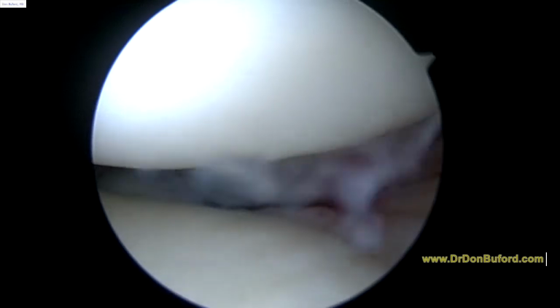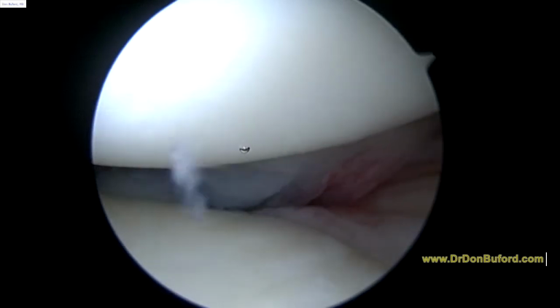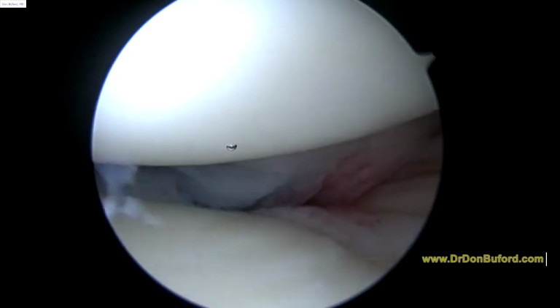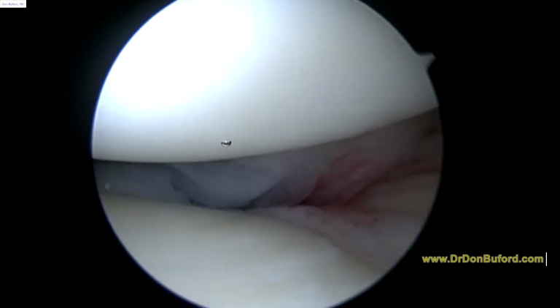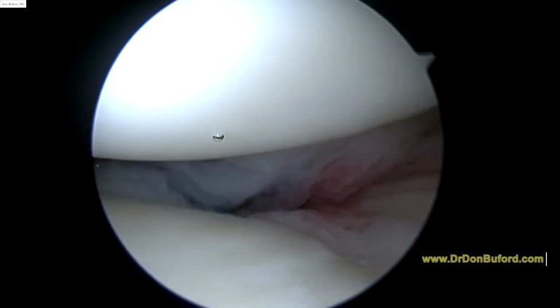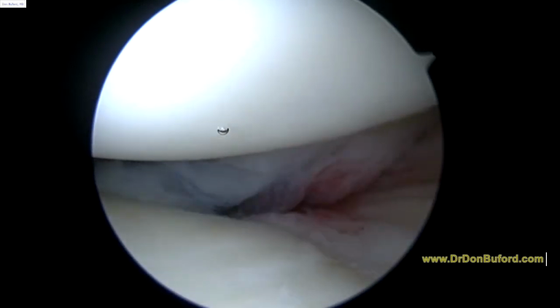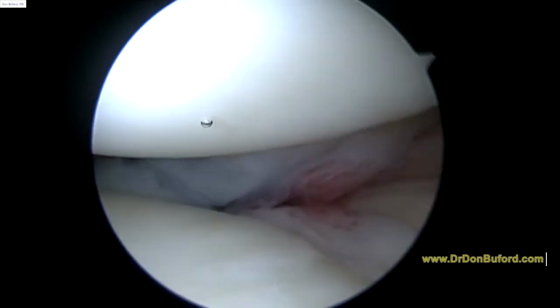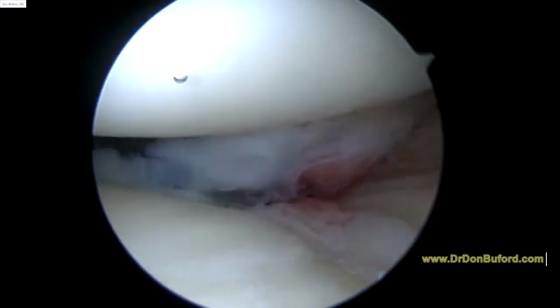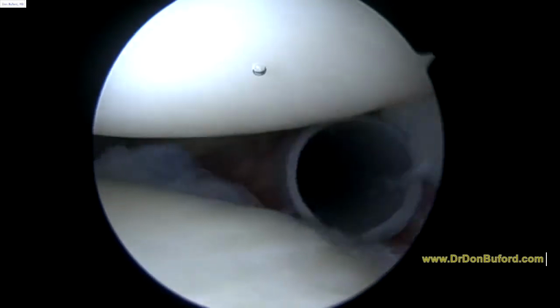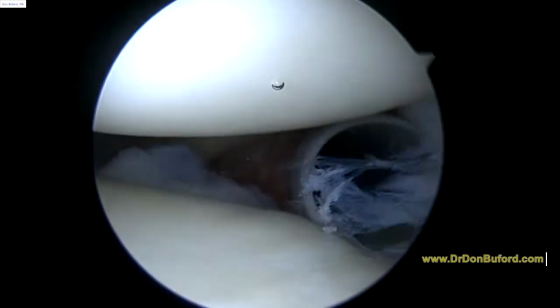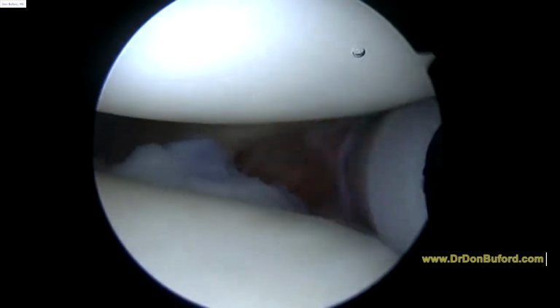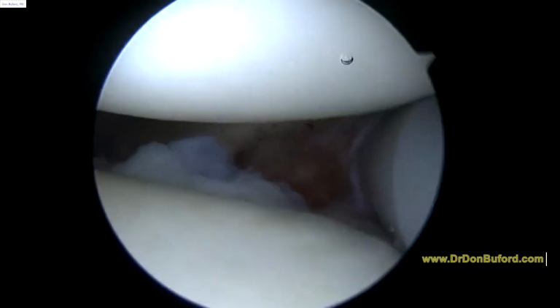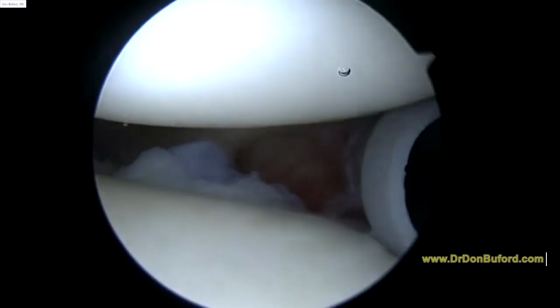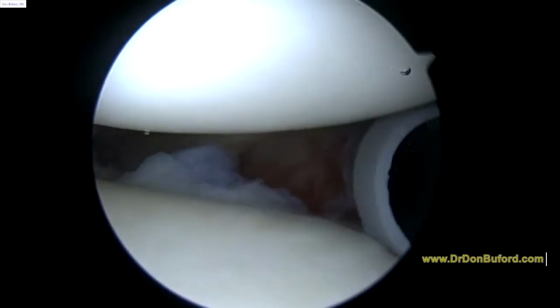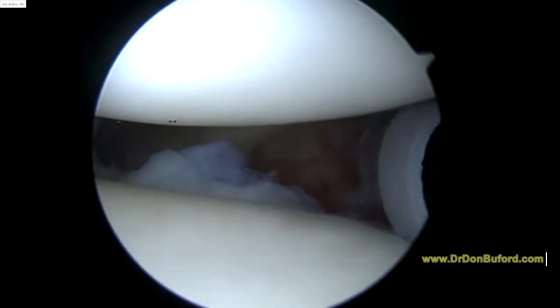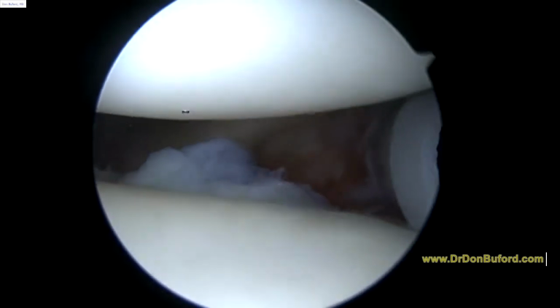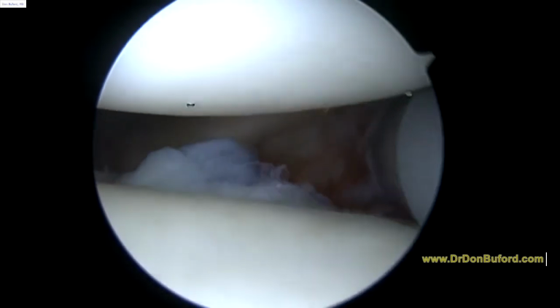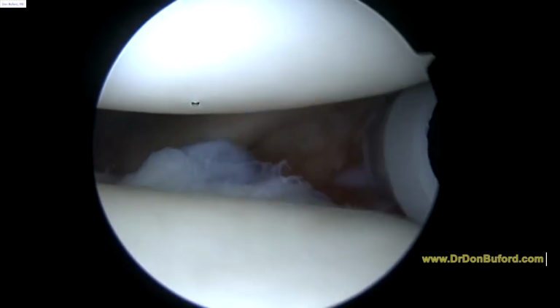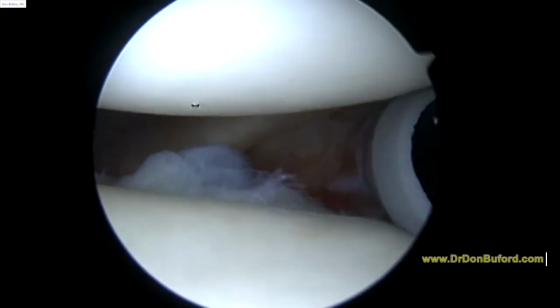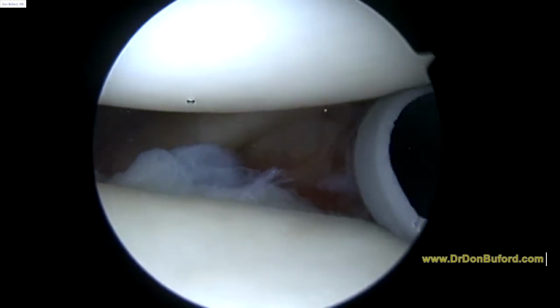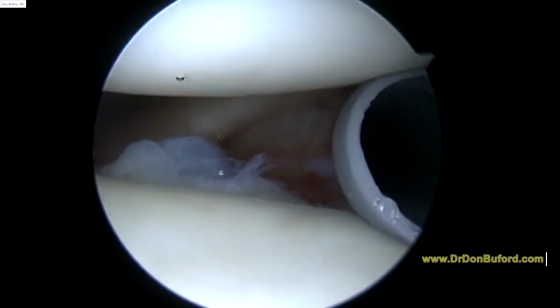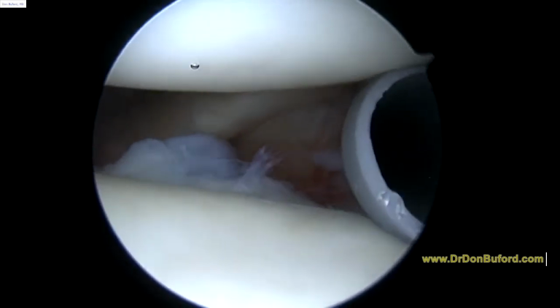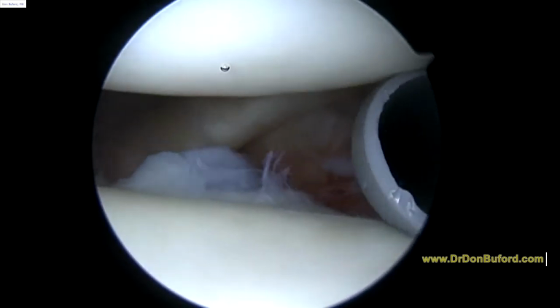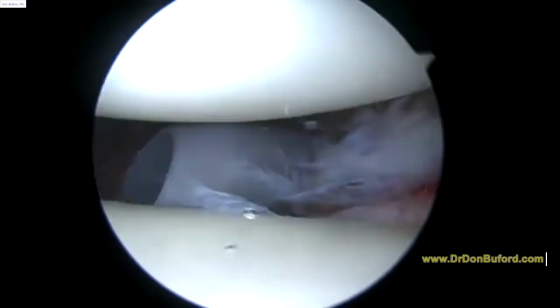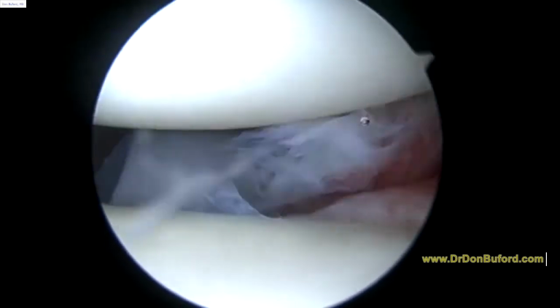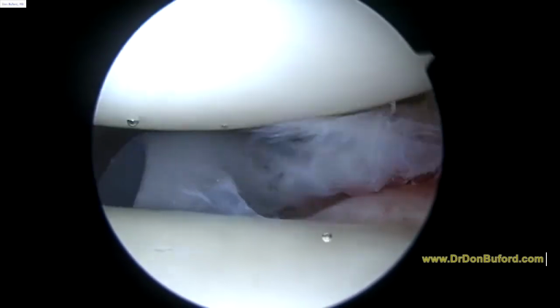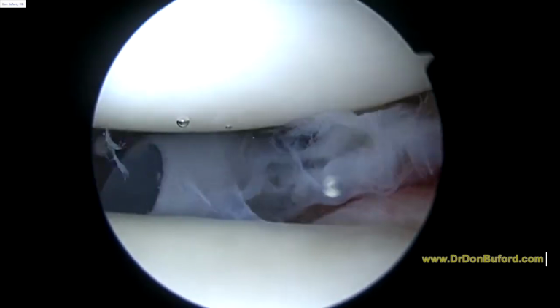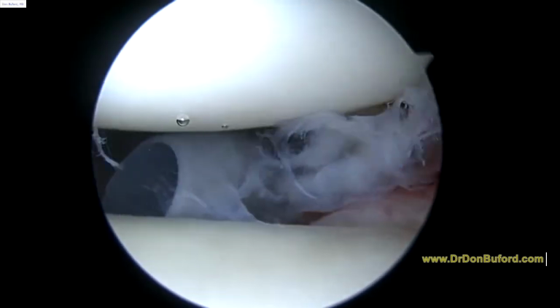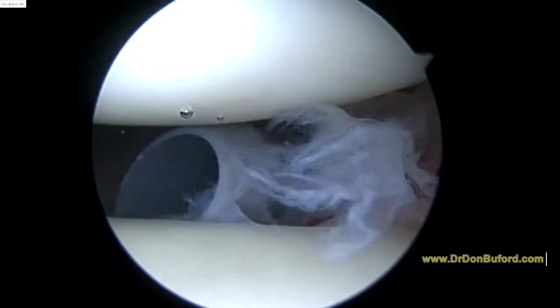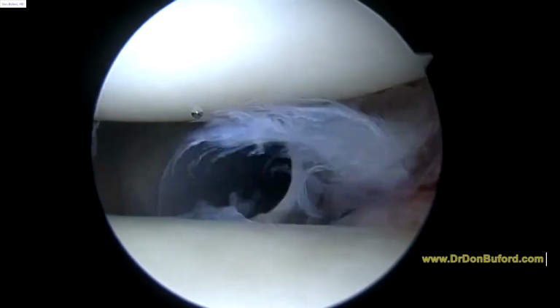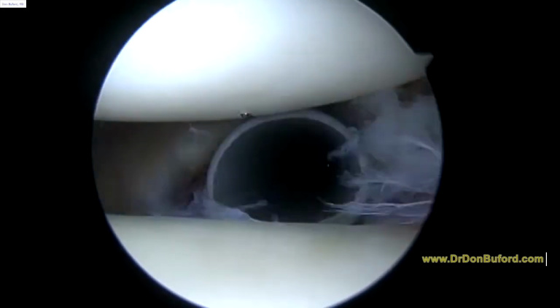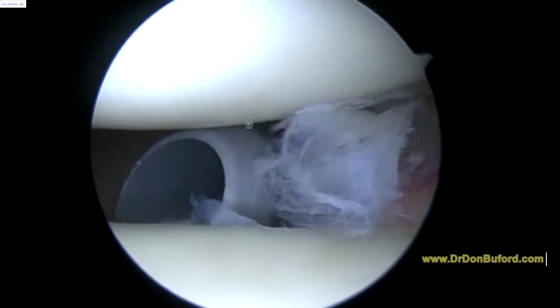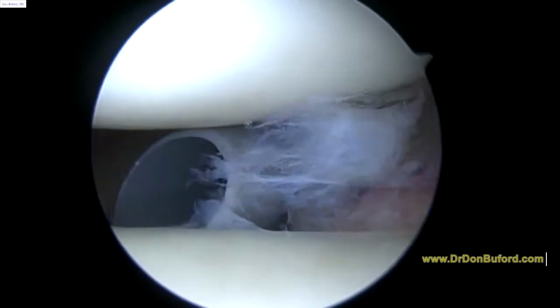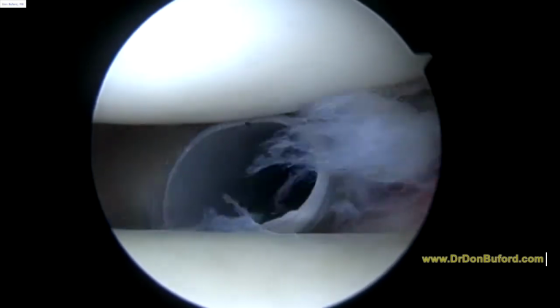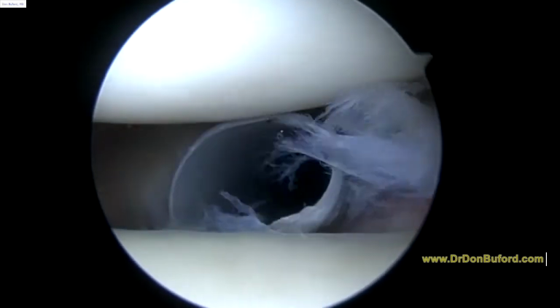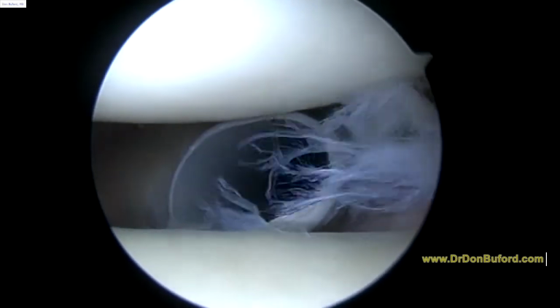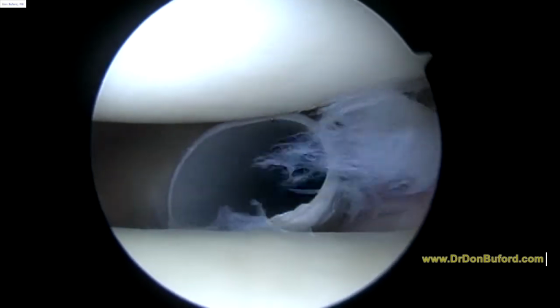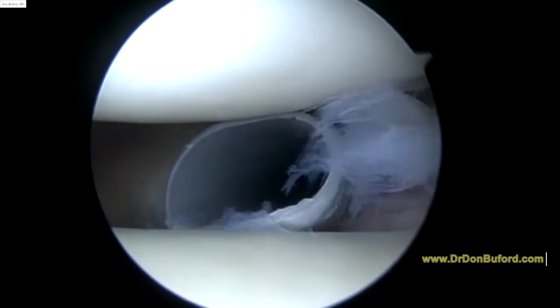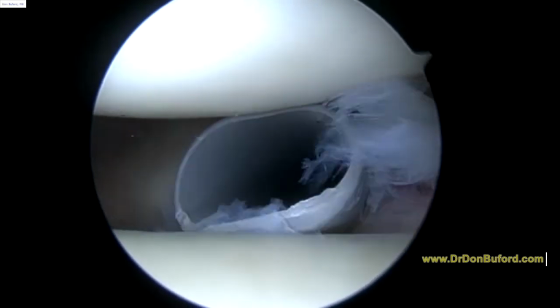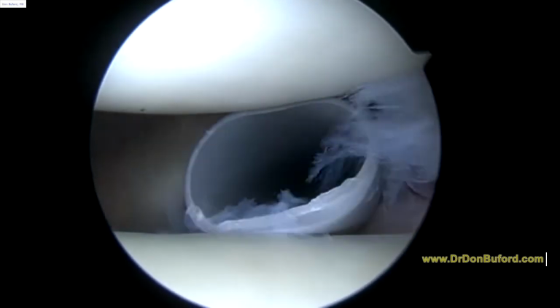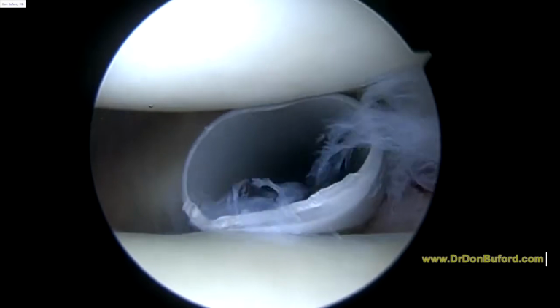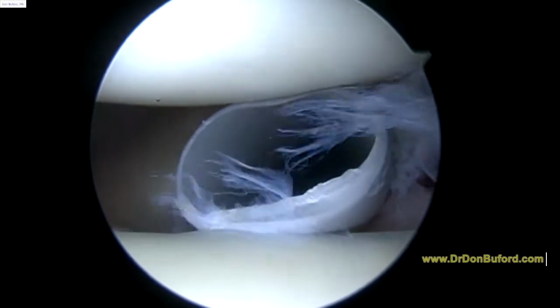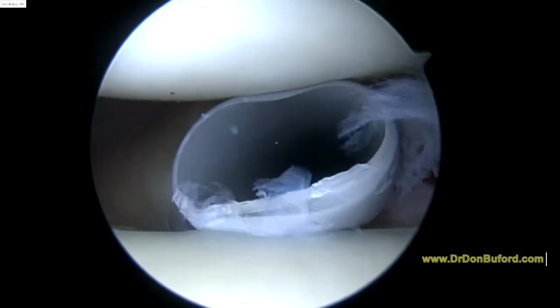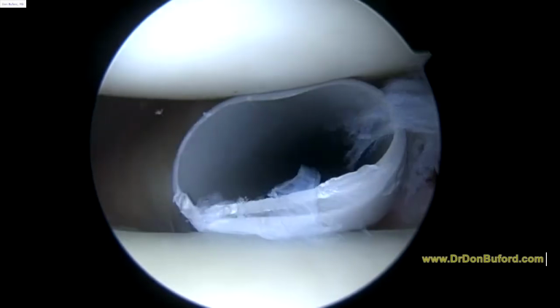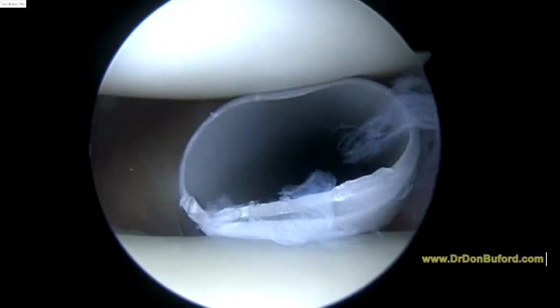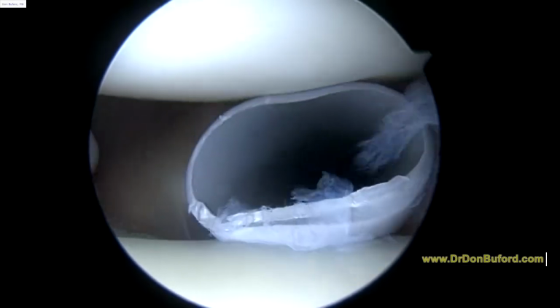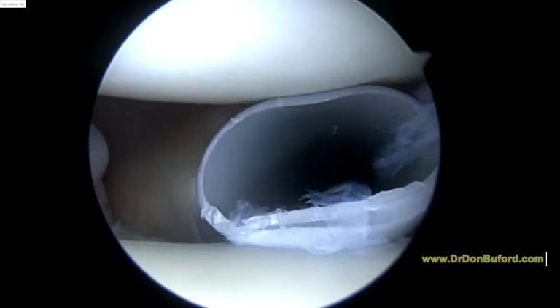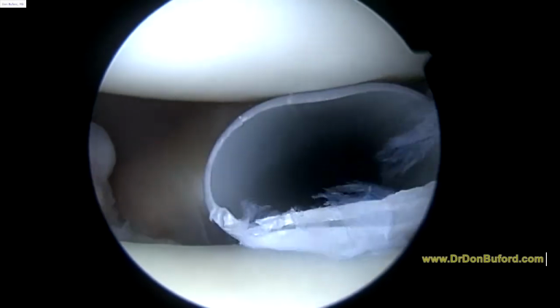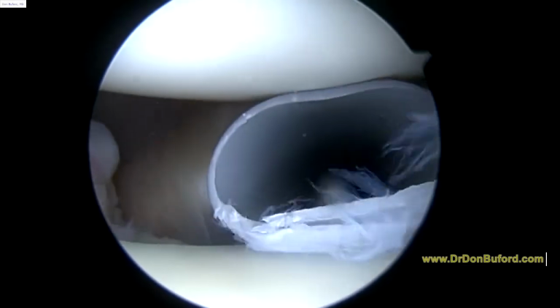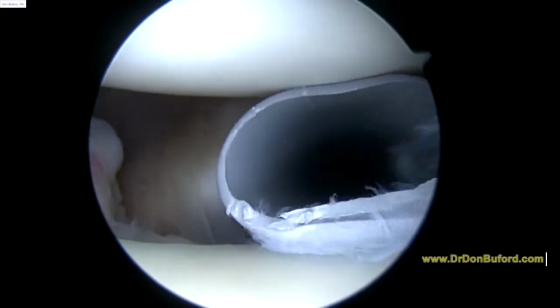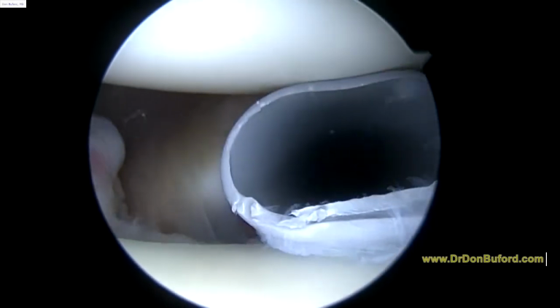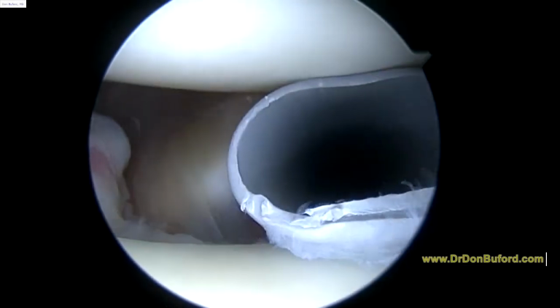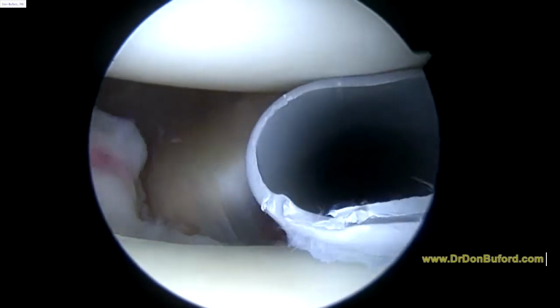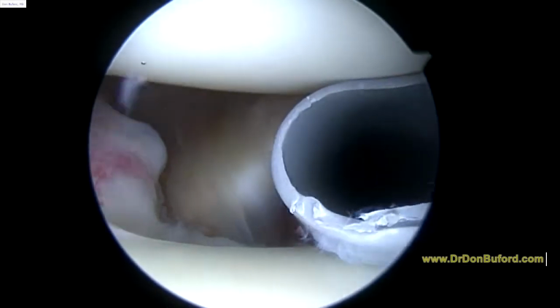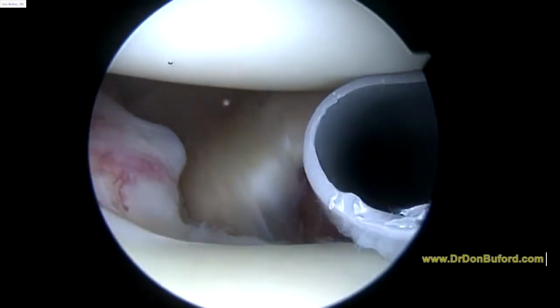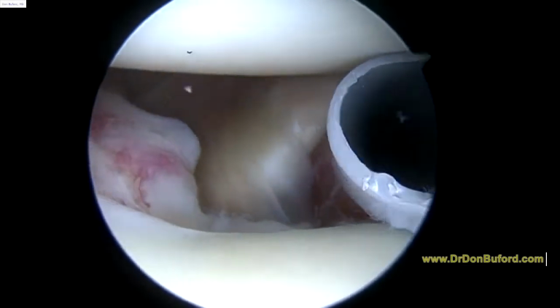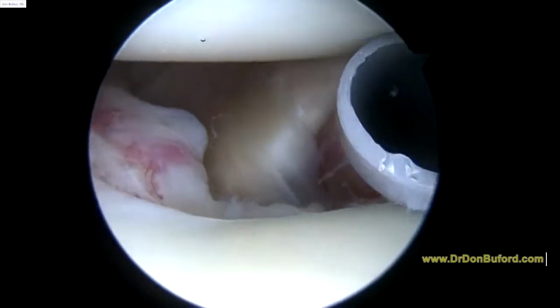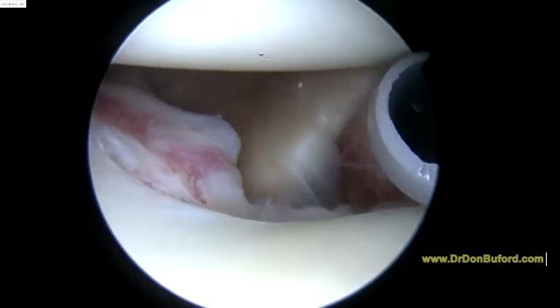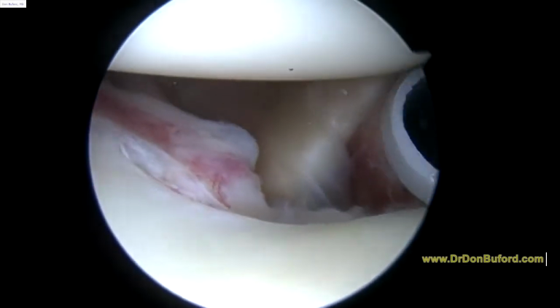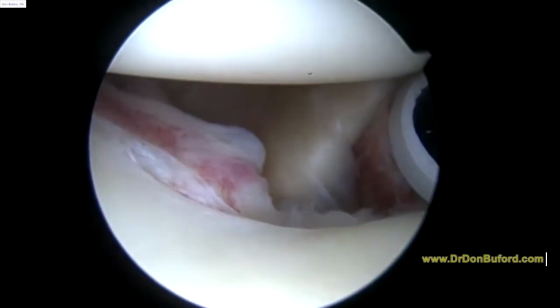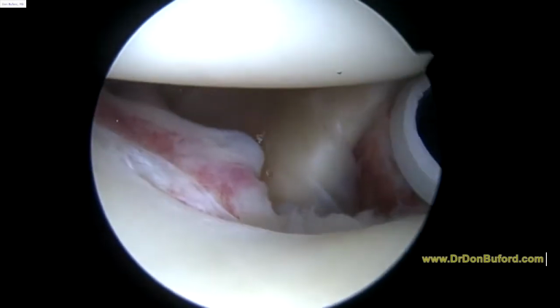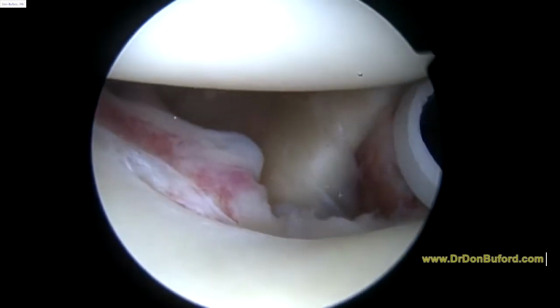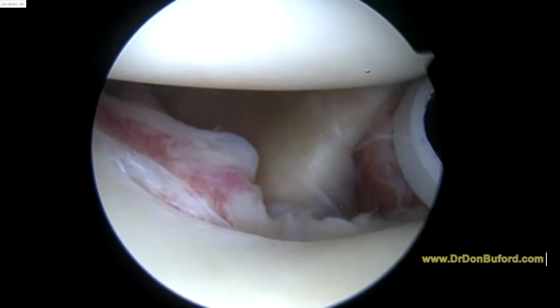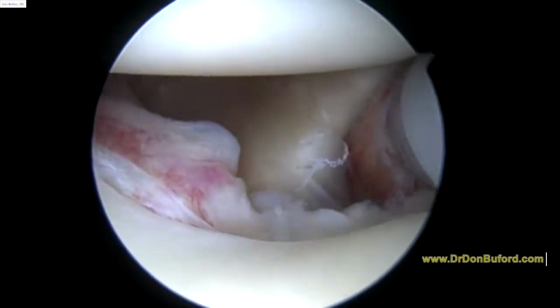Hi Brian, it's Dr. Buefer. We're just getting started on the left shoulder, looking in from the back to the front. Everything you see is magnified 30 or 40 times on the screen.